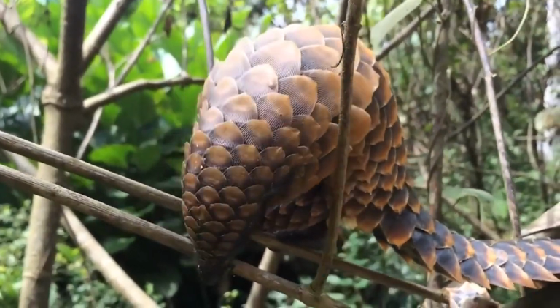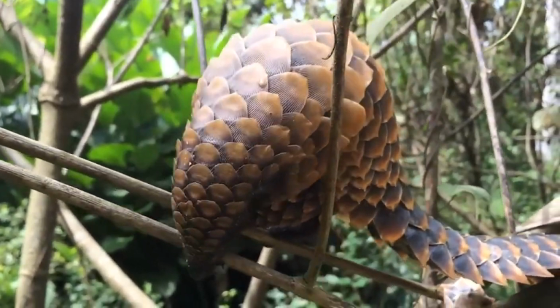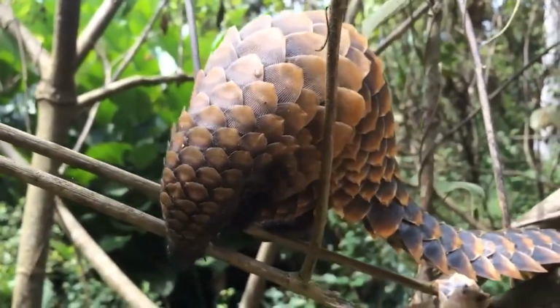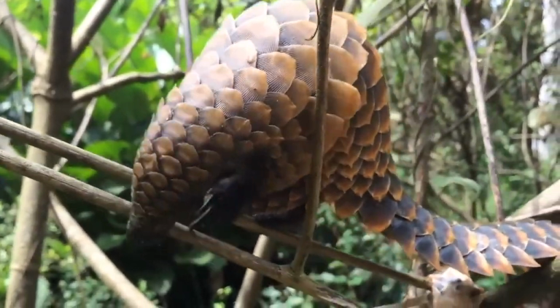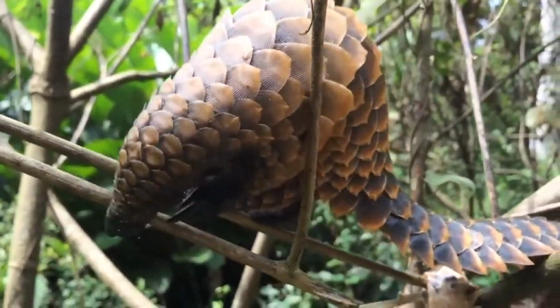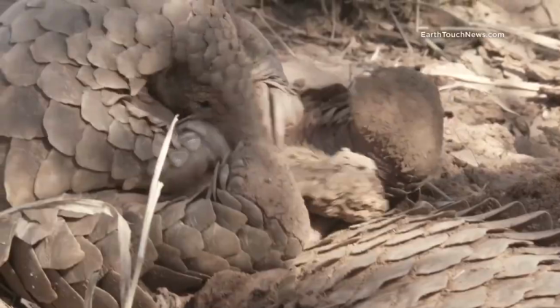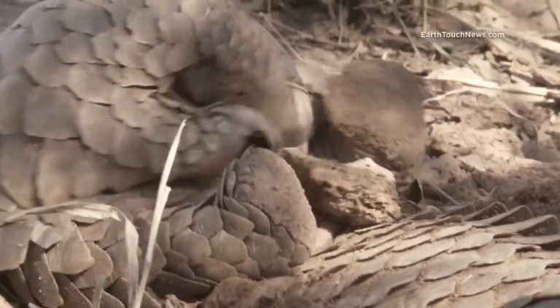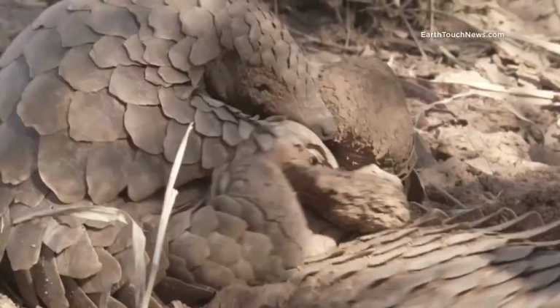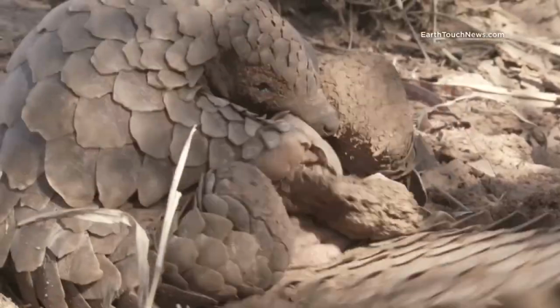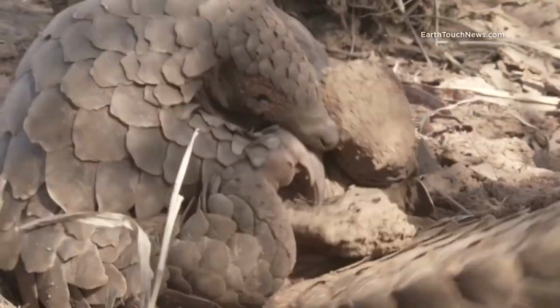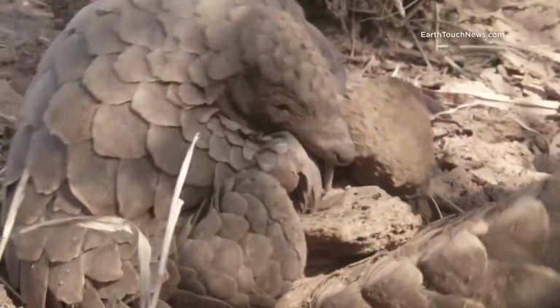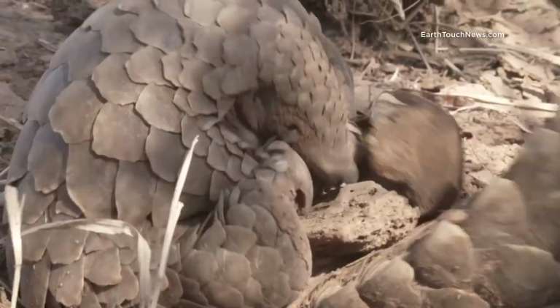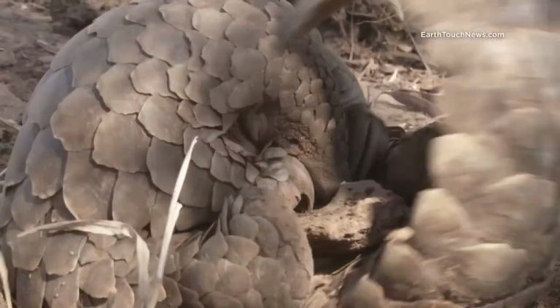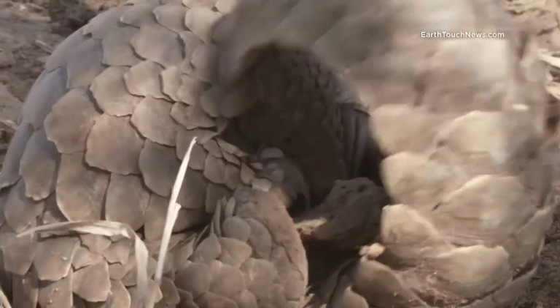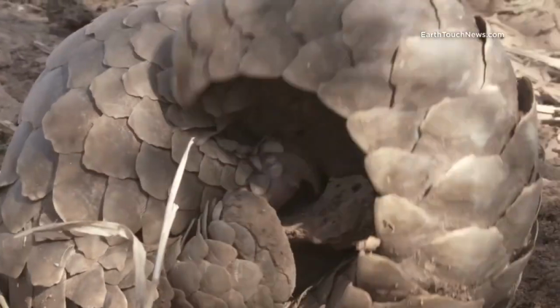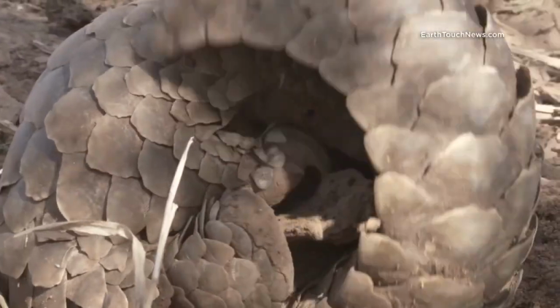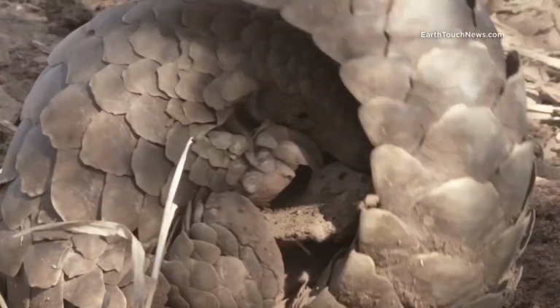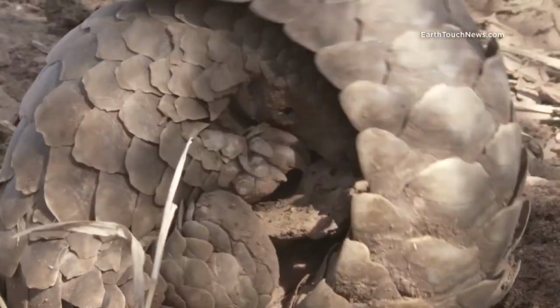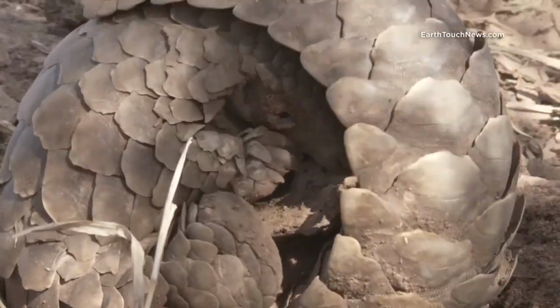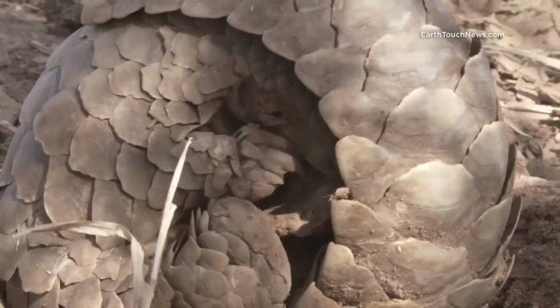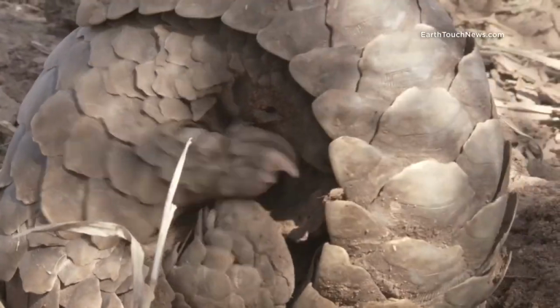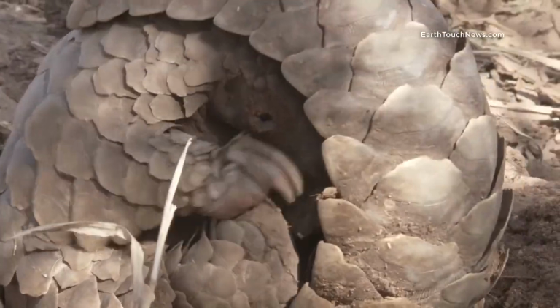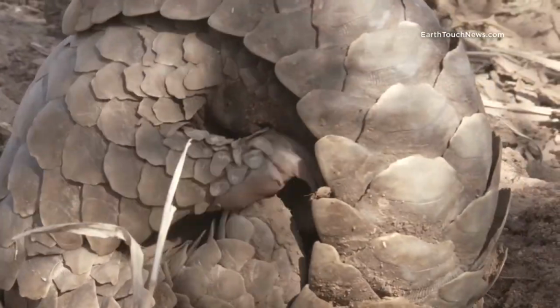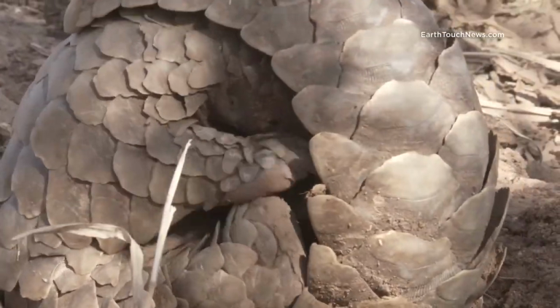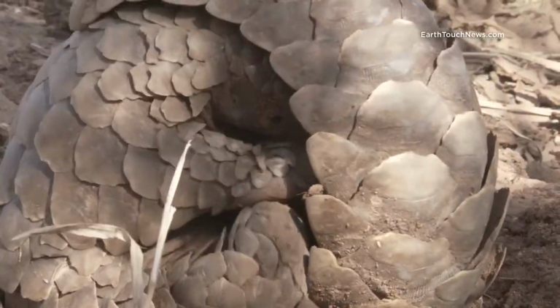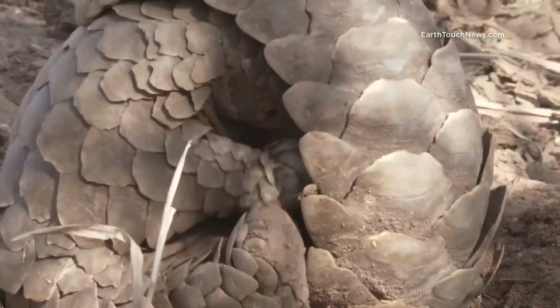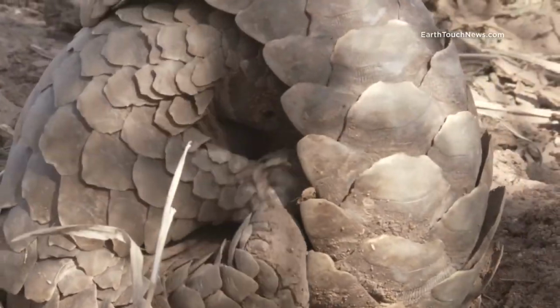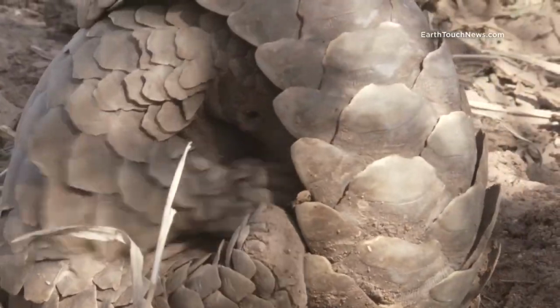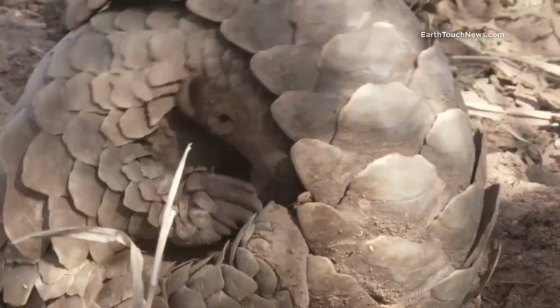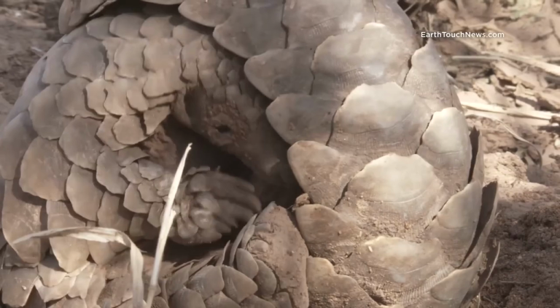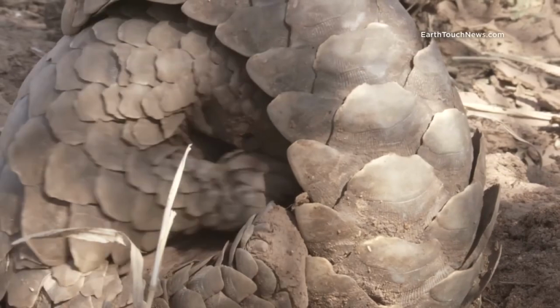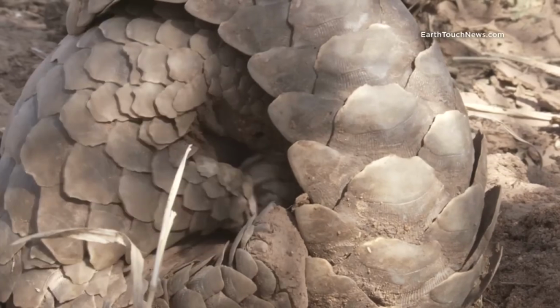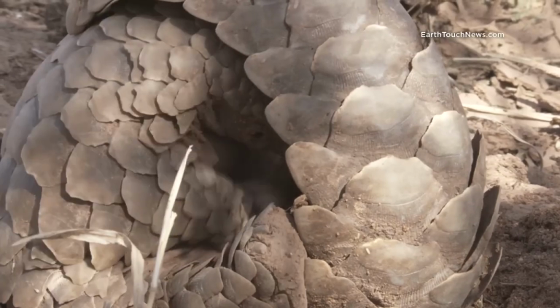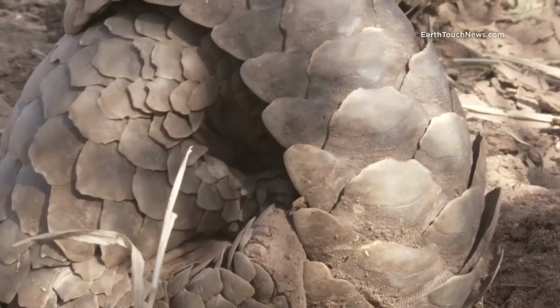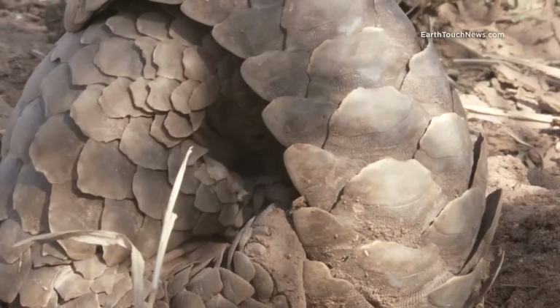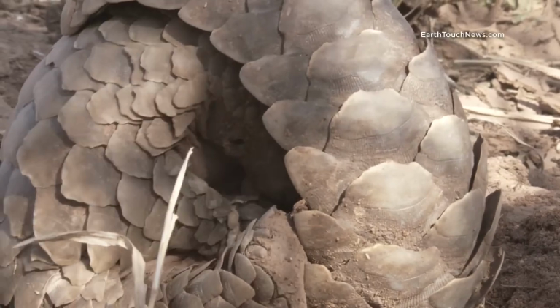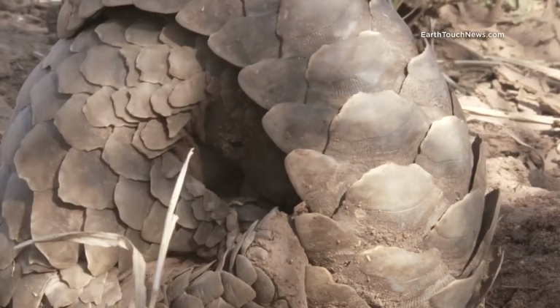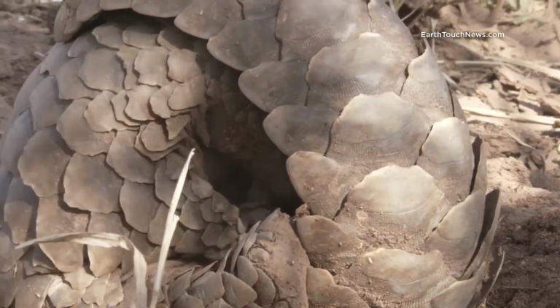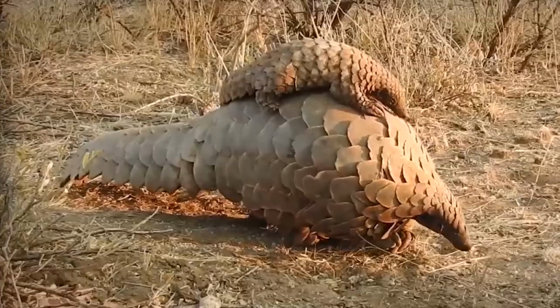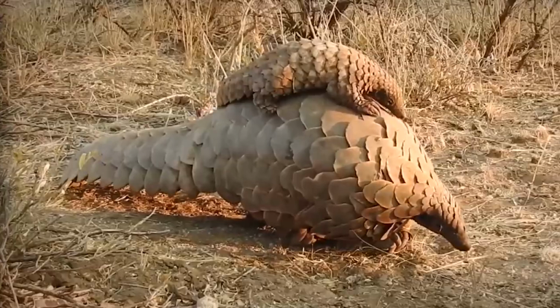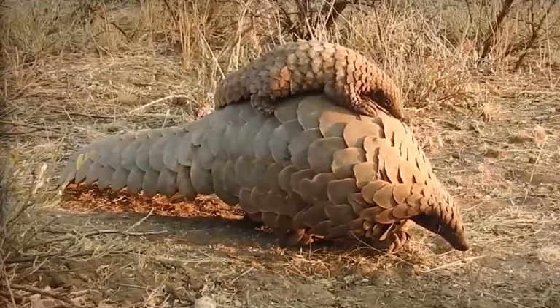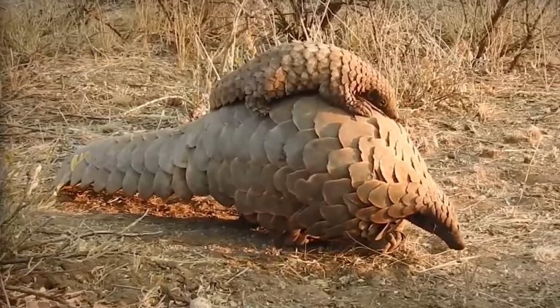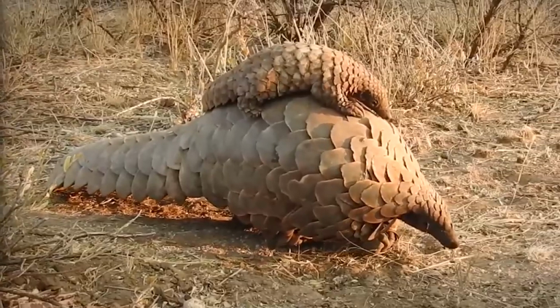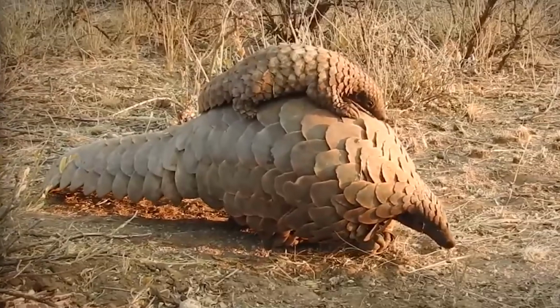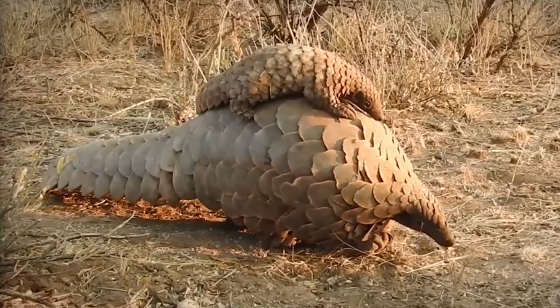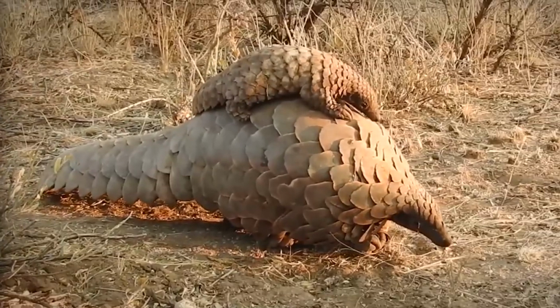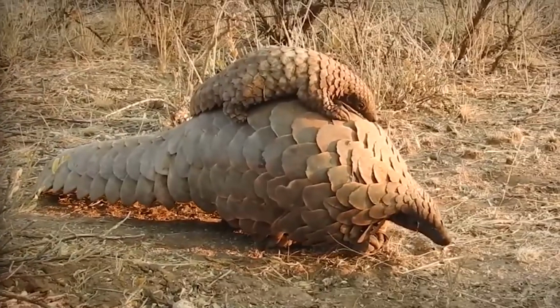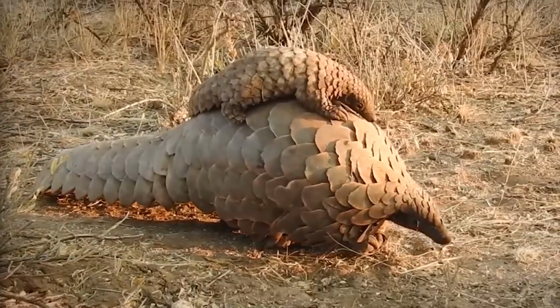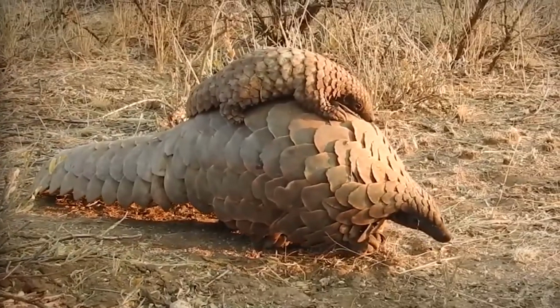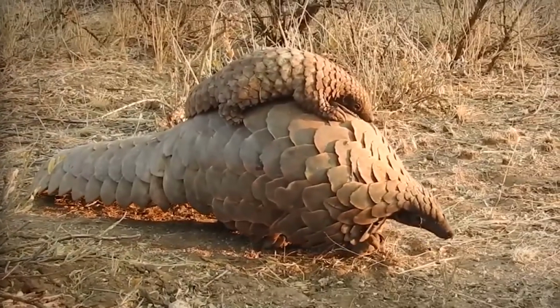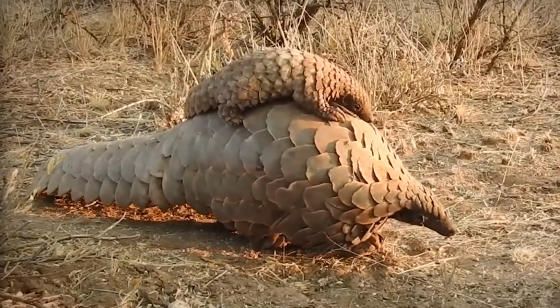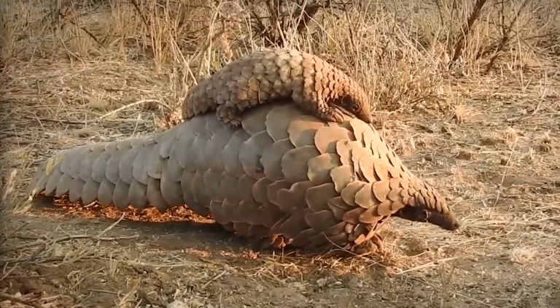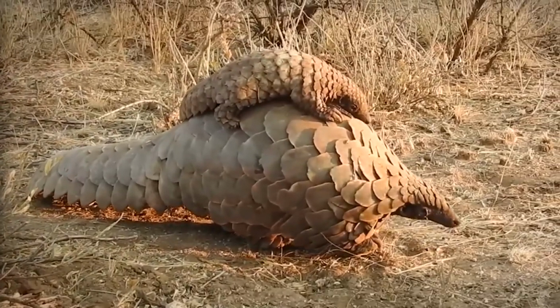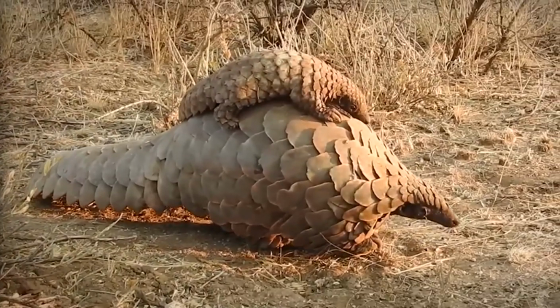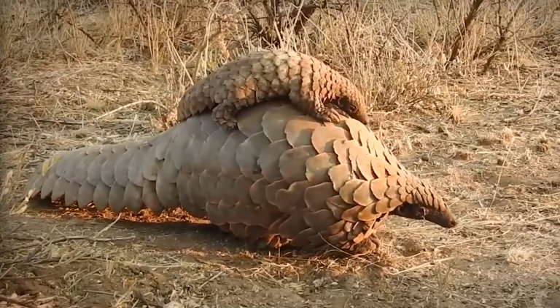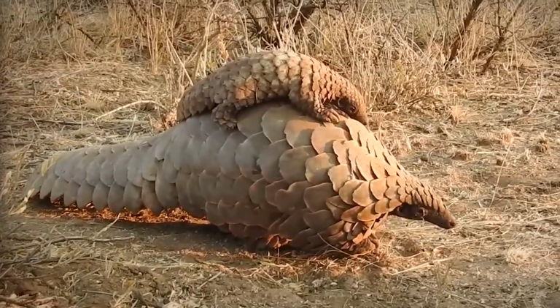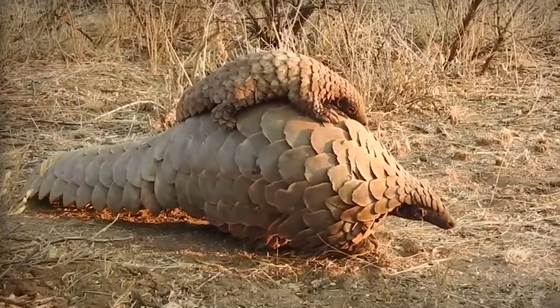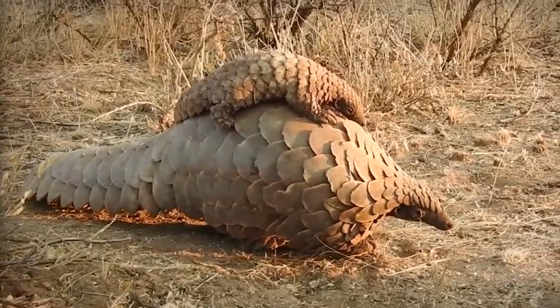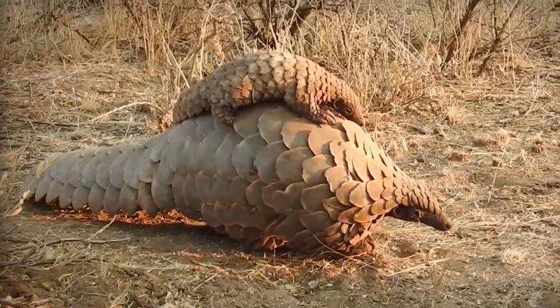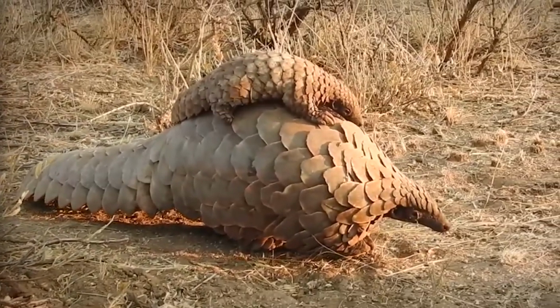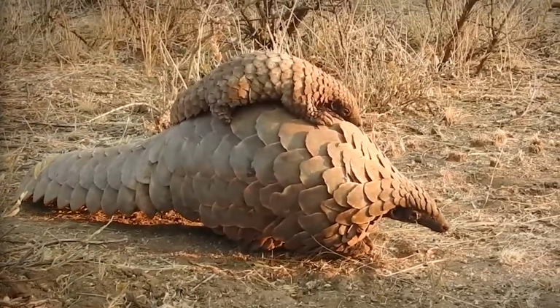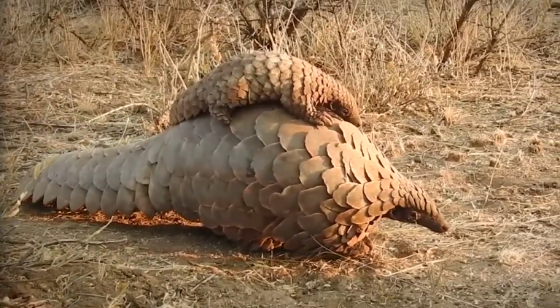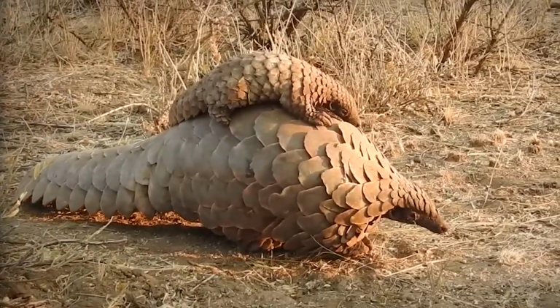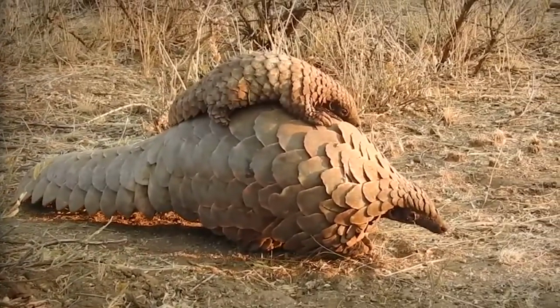They're mostly solitary, meeting only to mate and produce offspring that they nurture for up to two years.